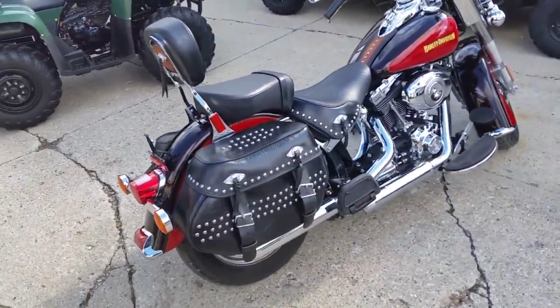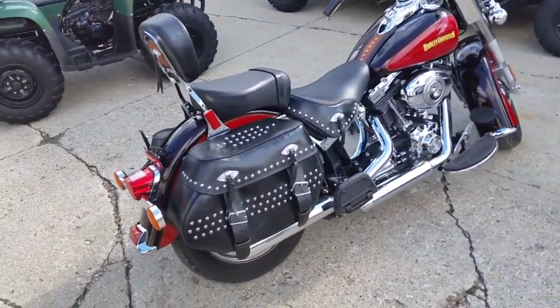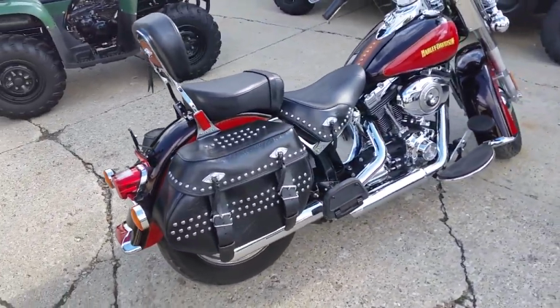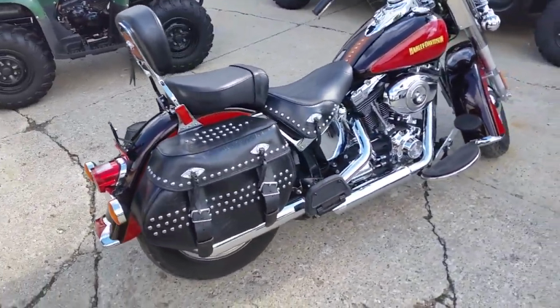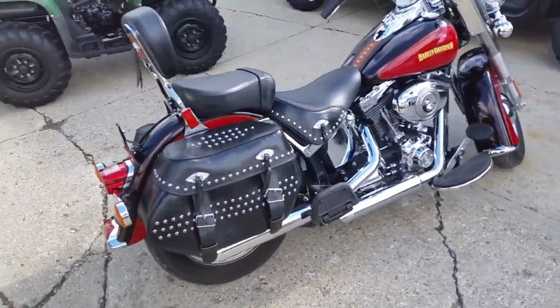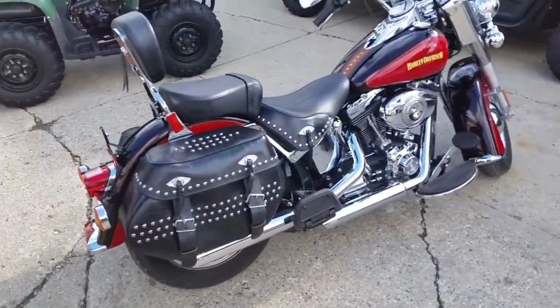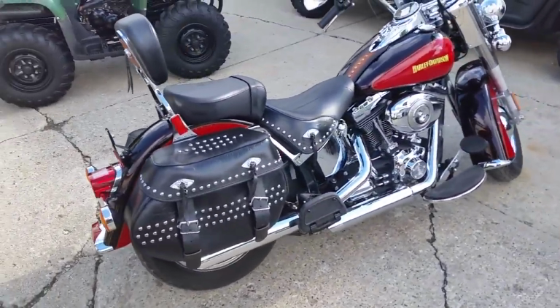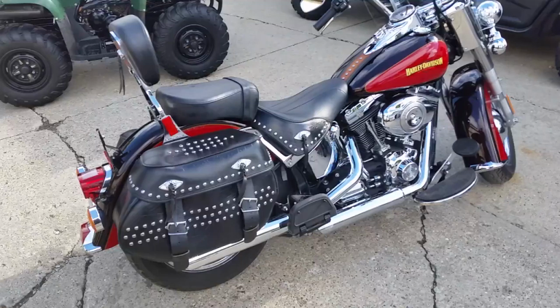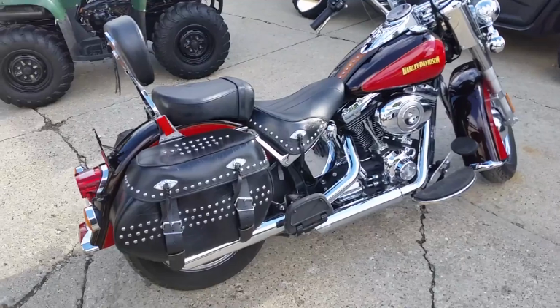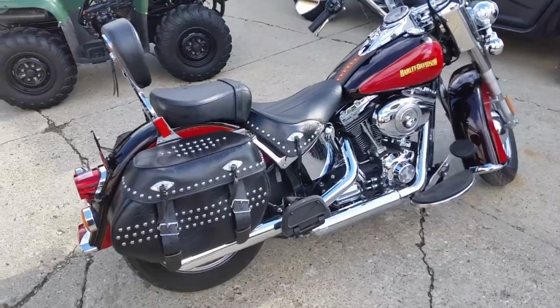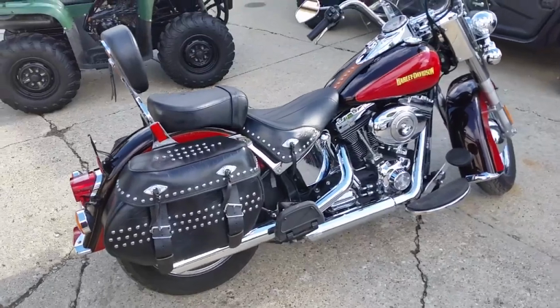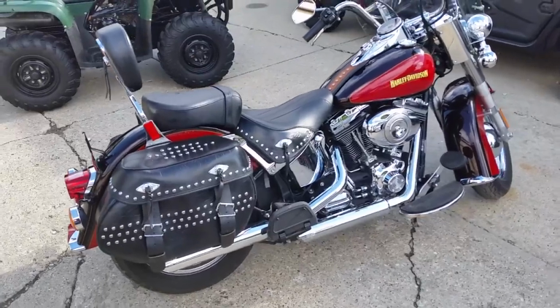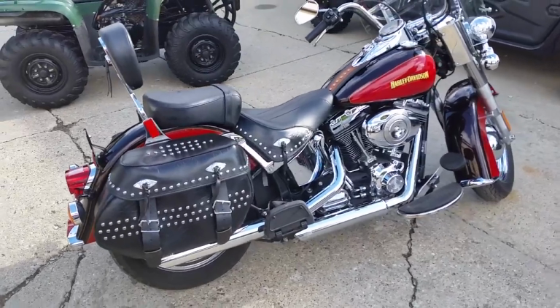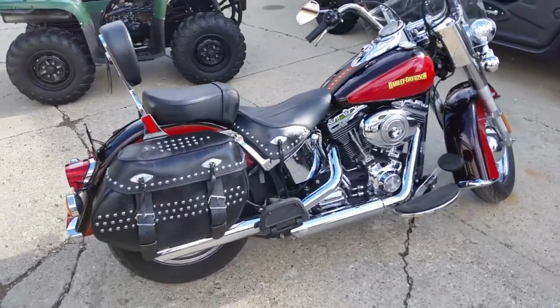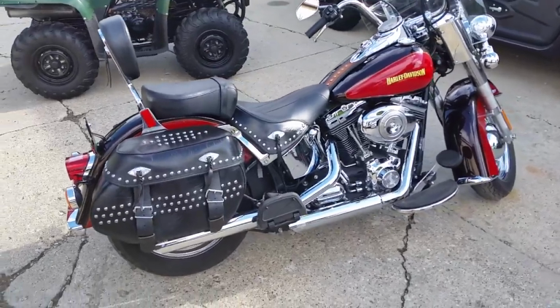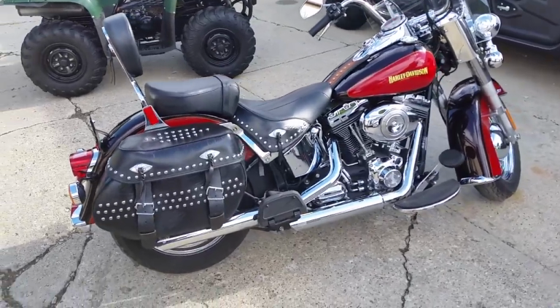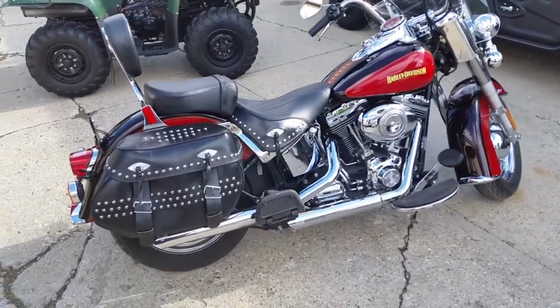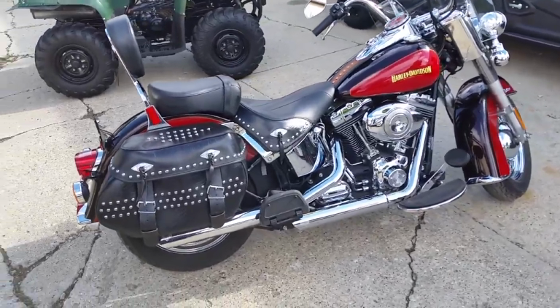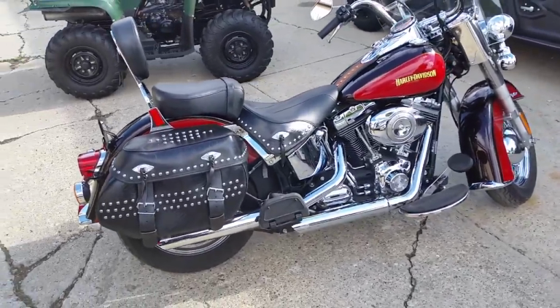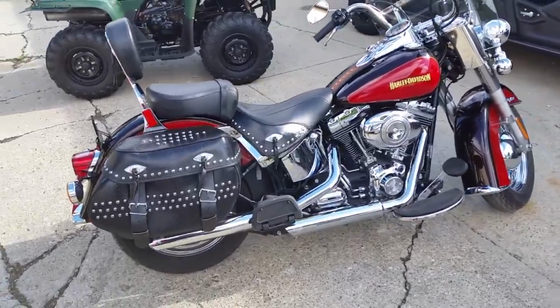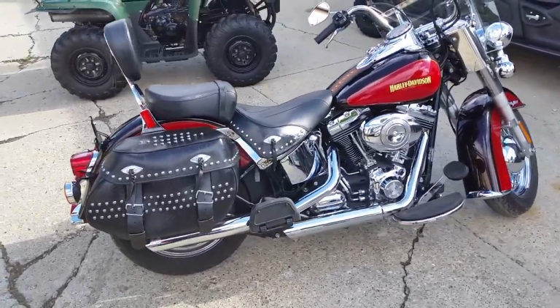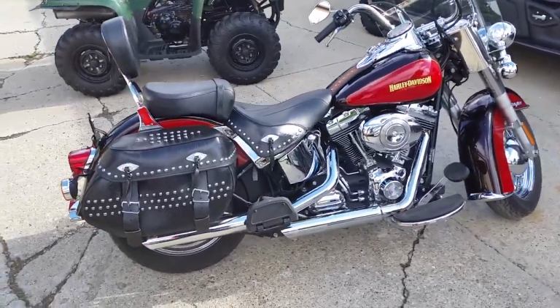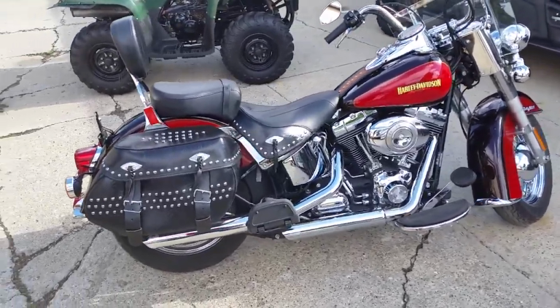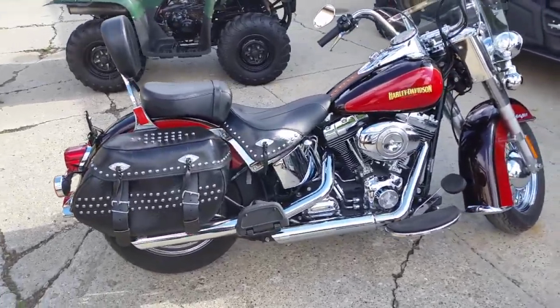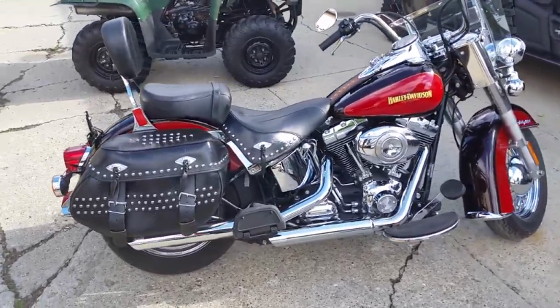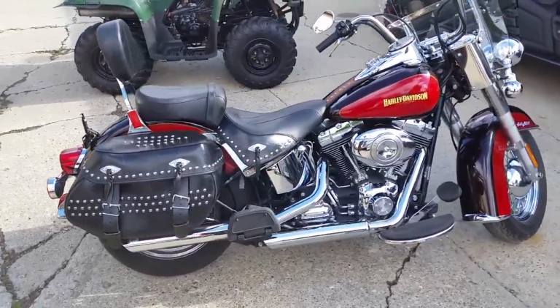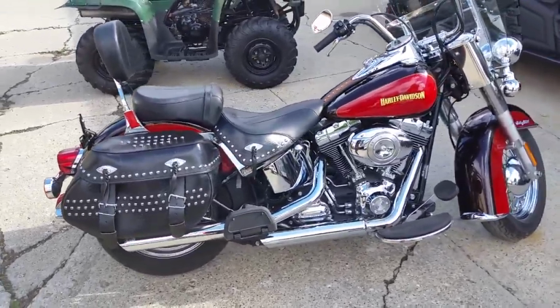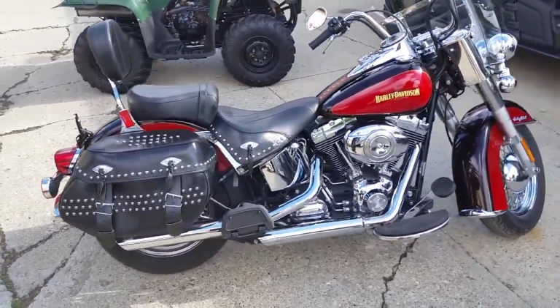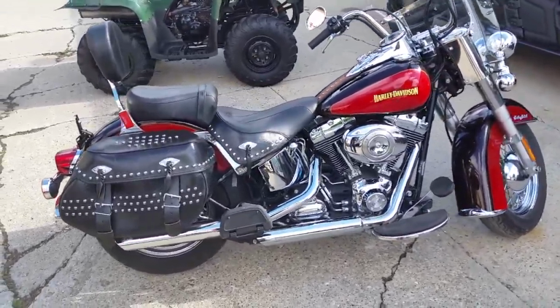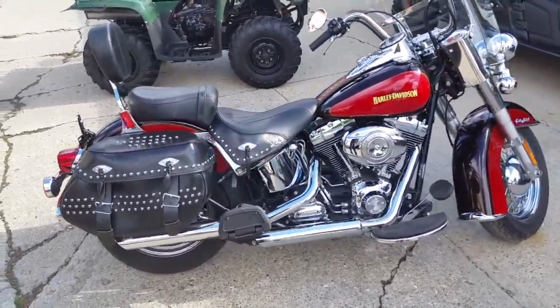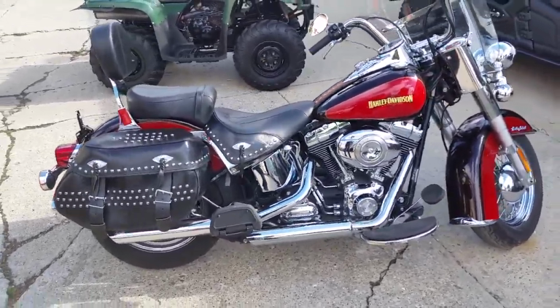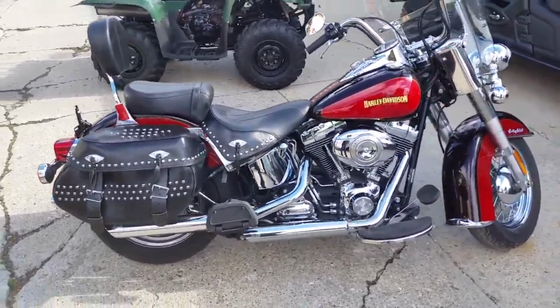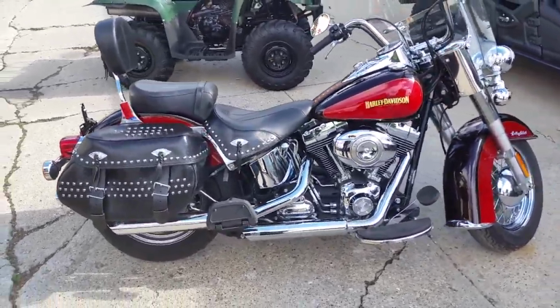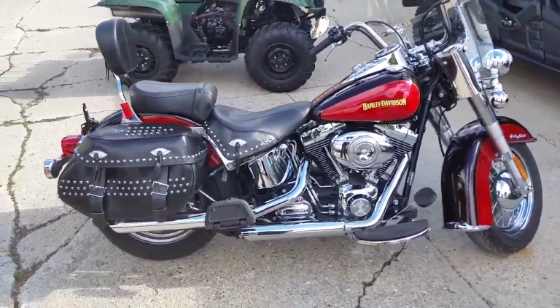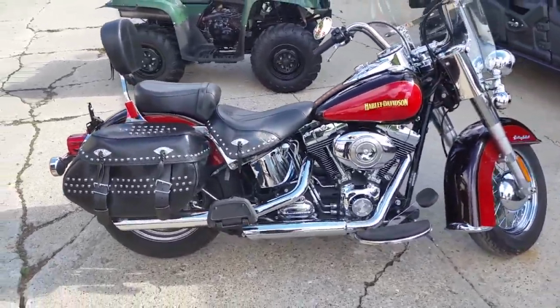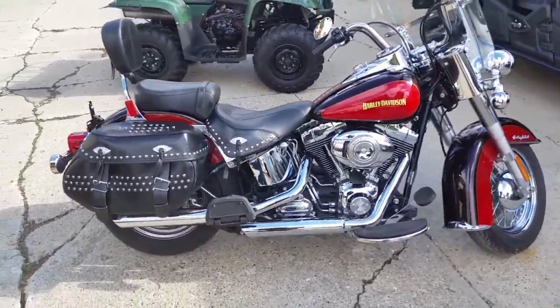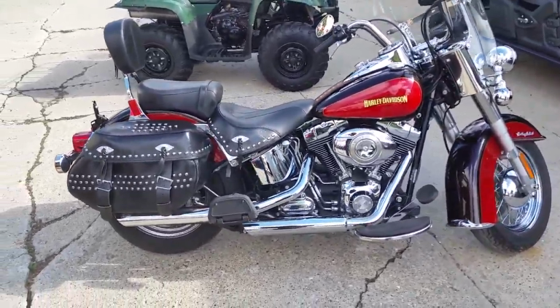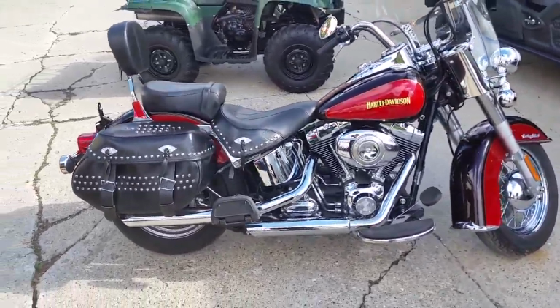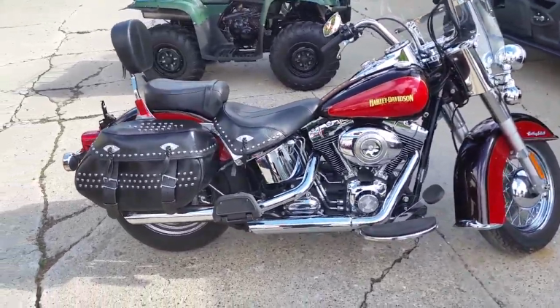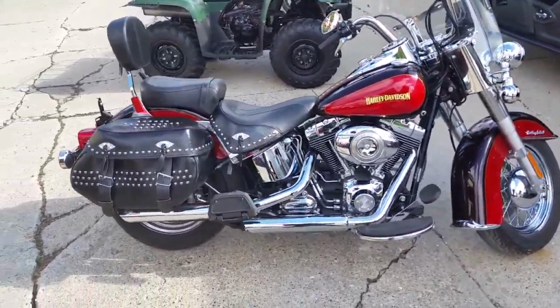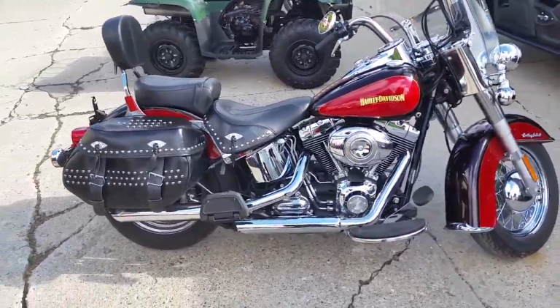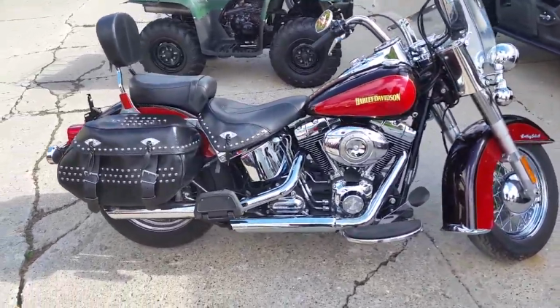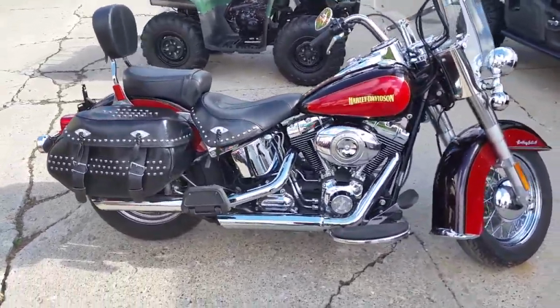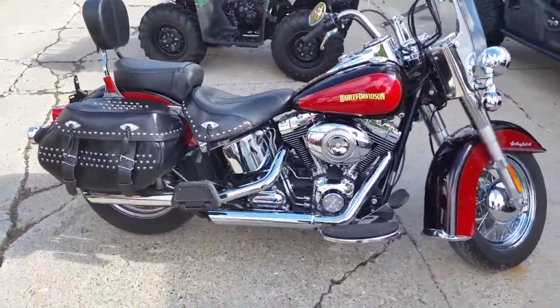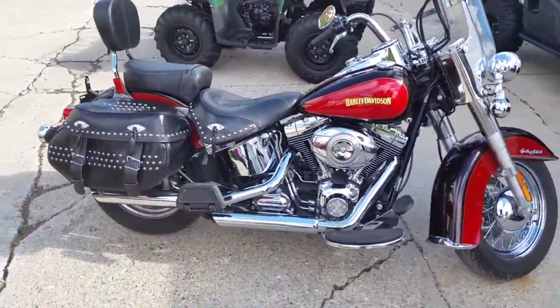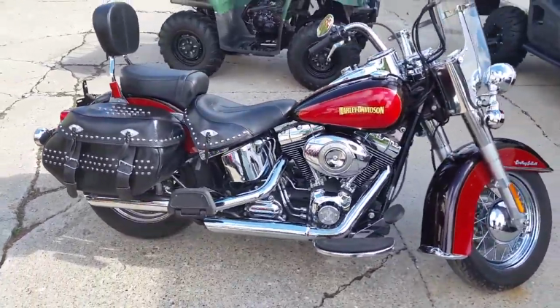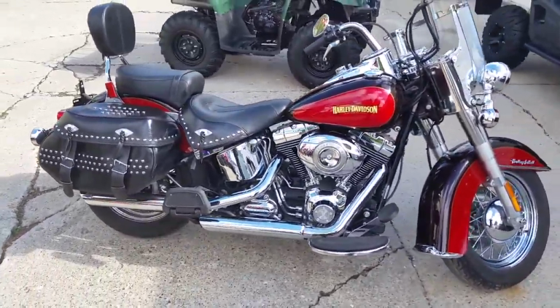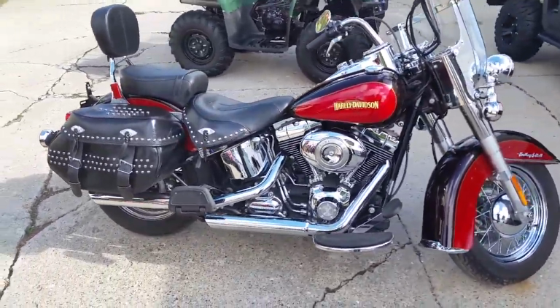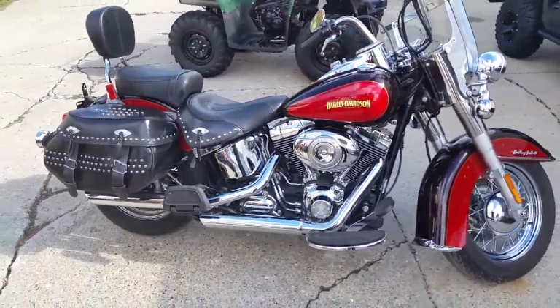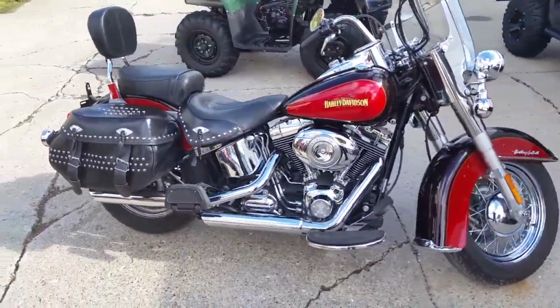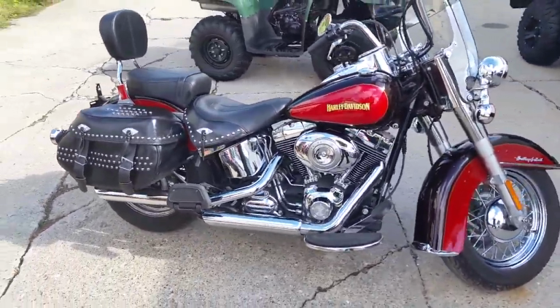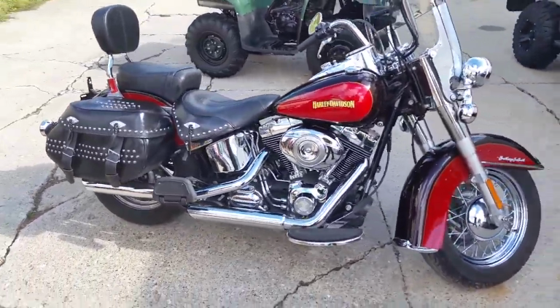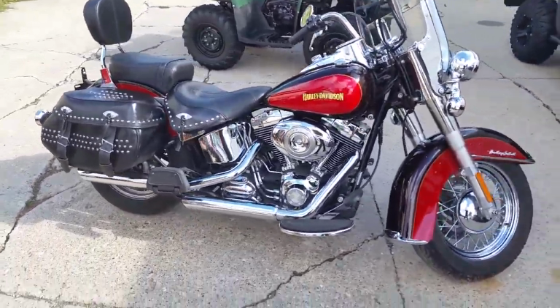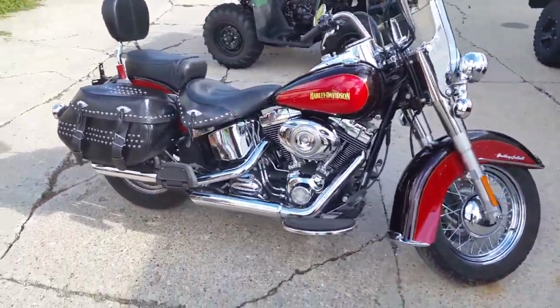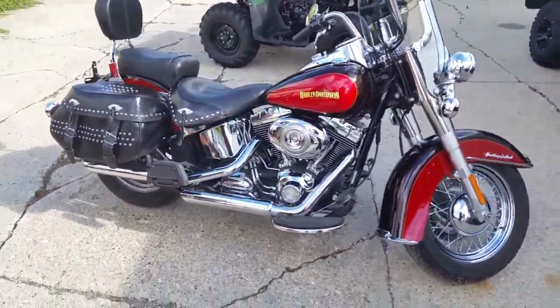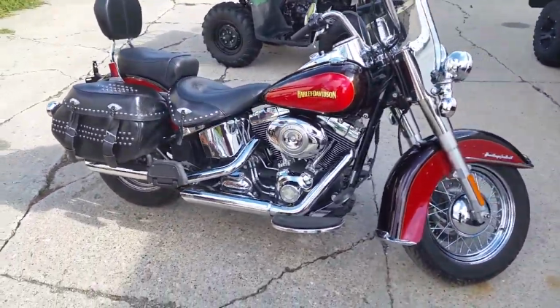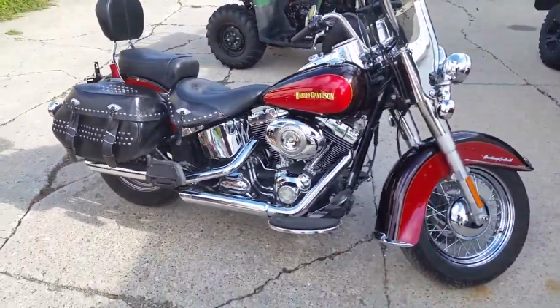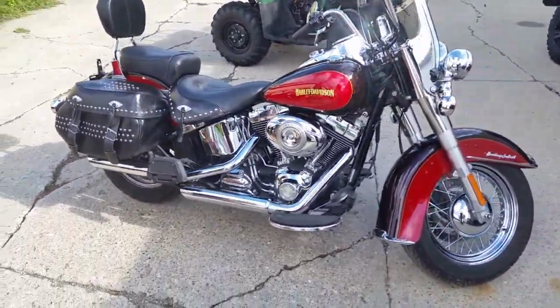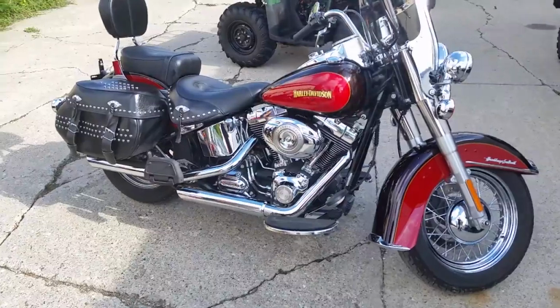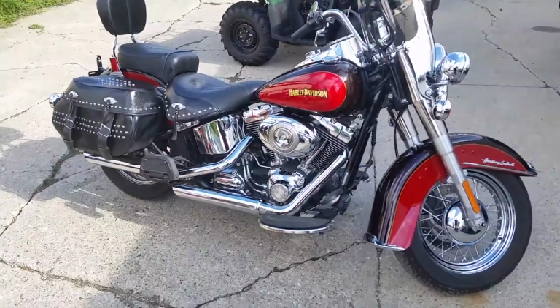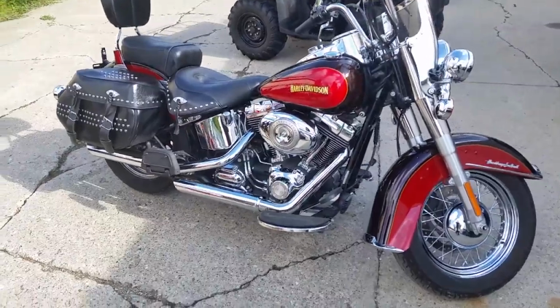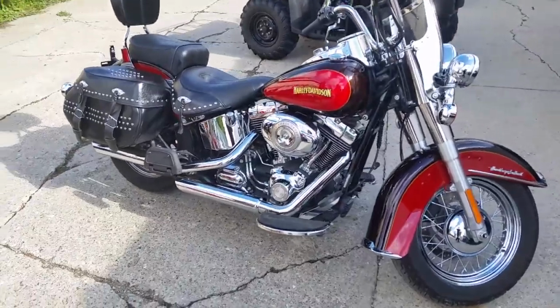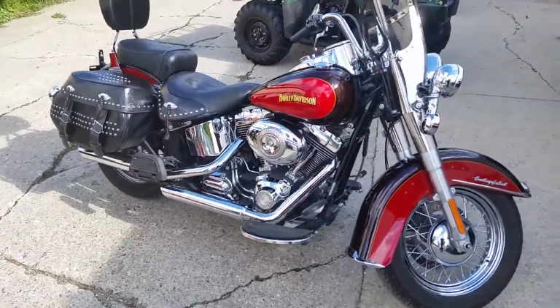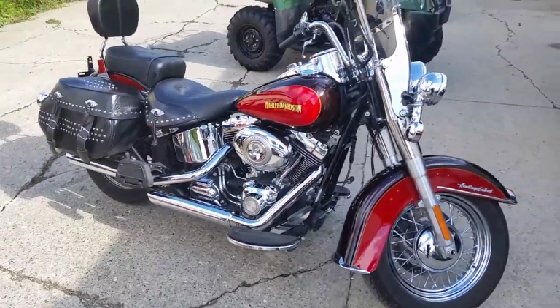Windshields, saddlebags, backrests, floorboards, highway lights, and the Vance & Hines exhaust makes this bike sound as cool as it looks.